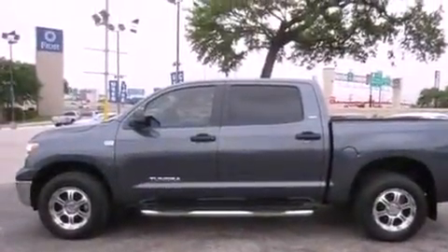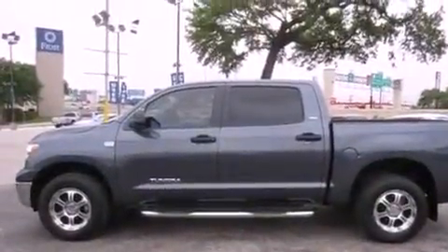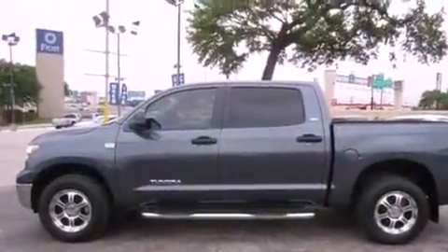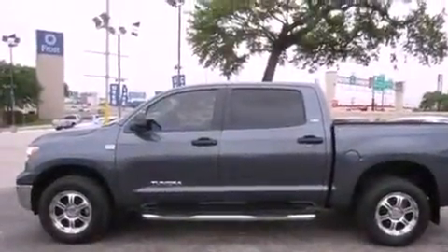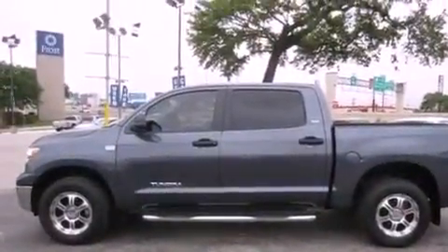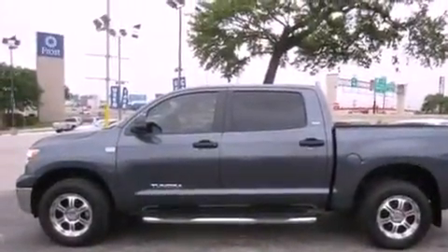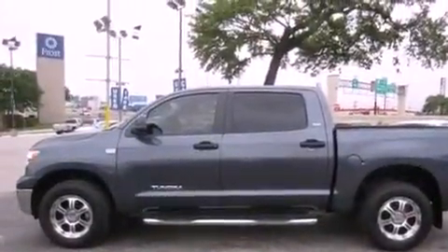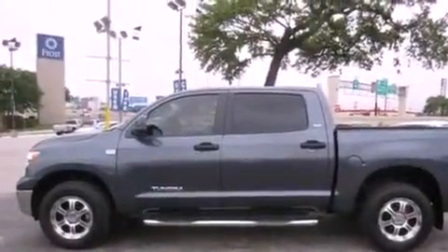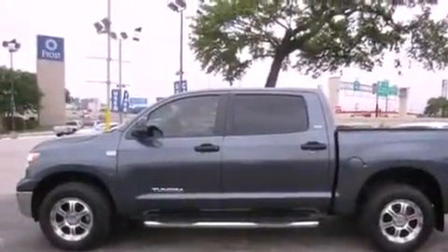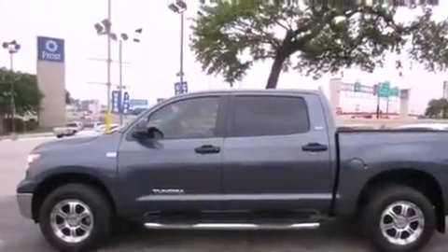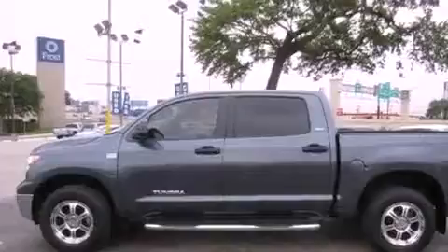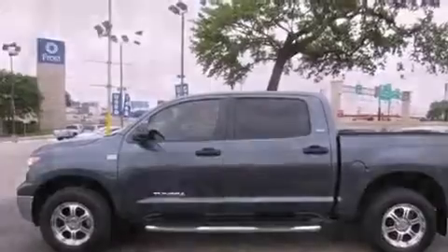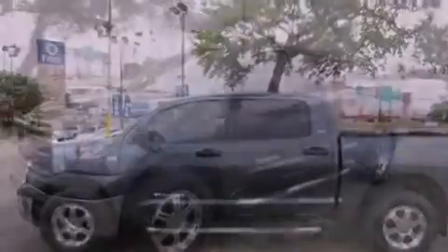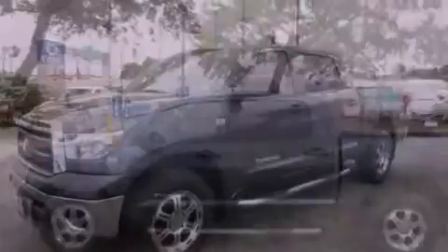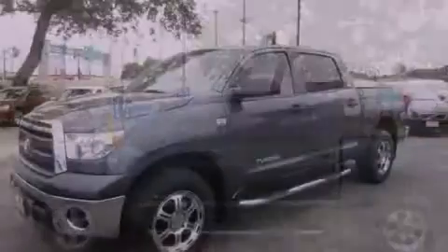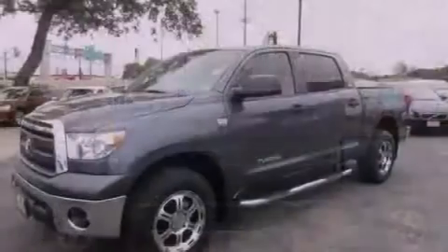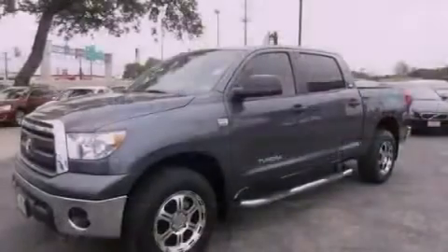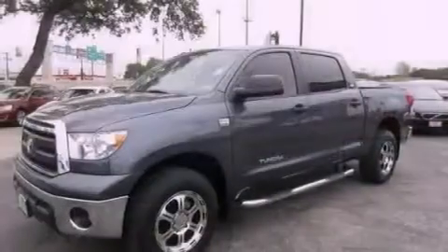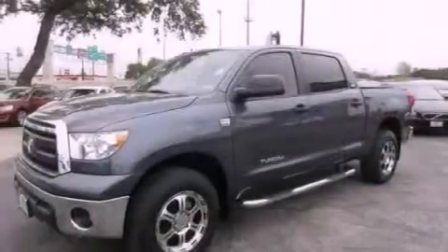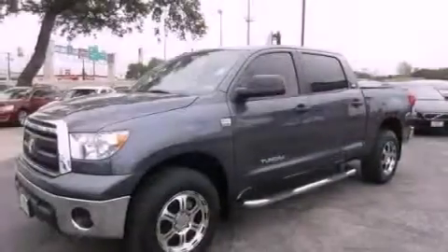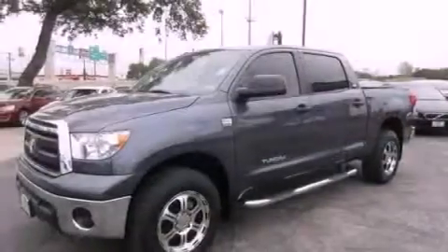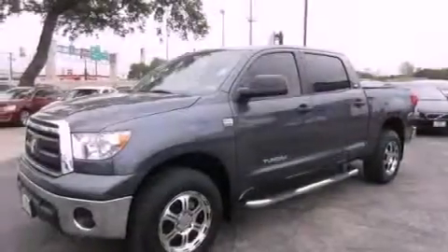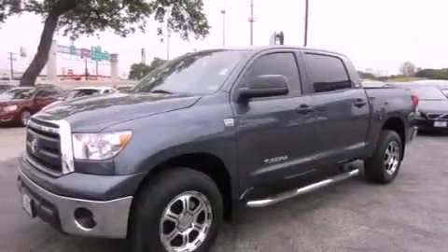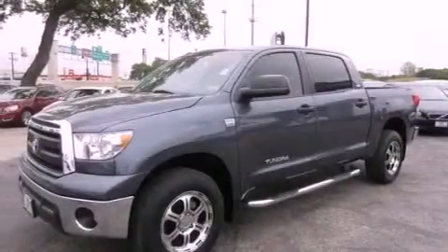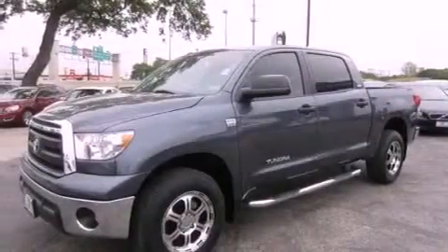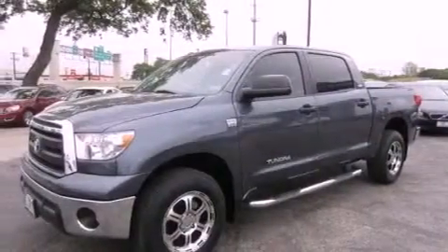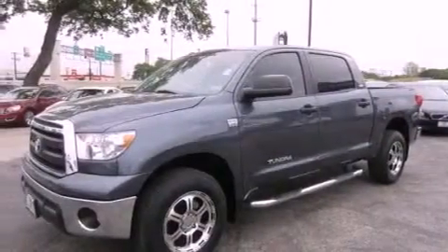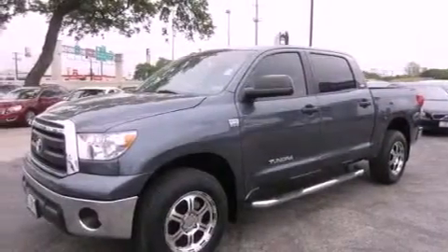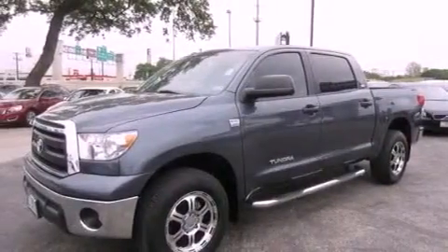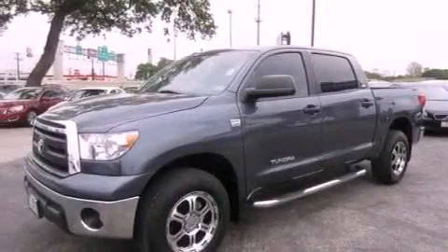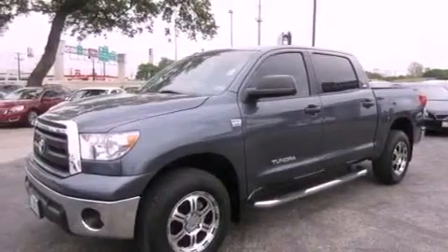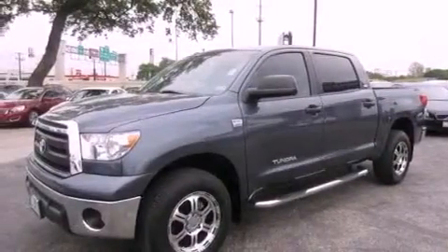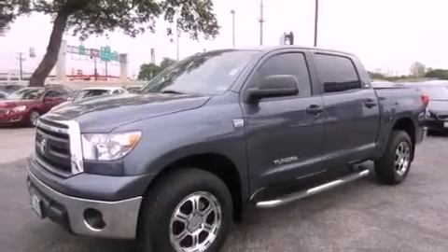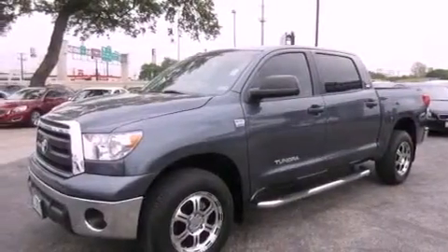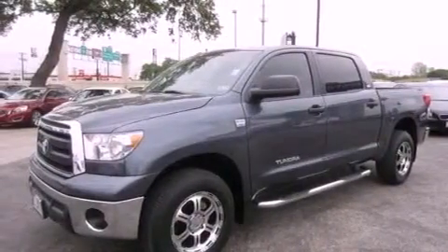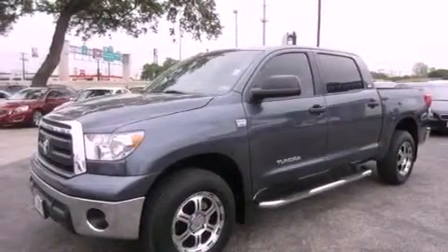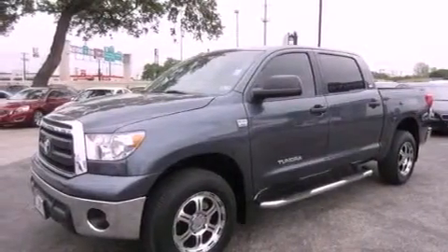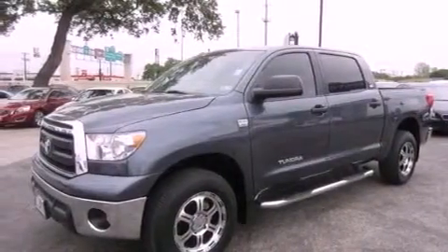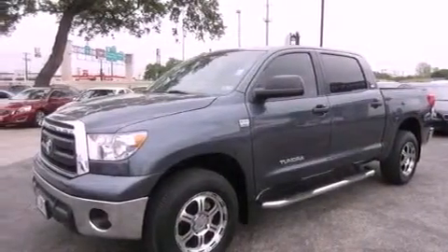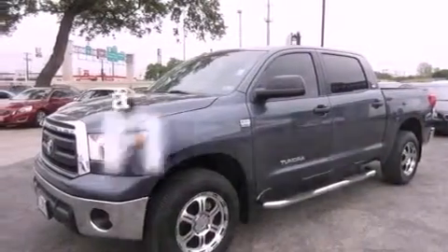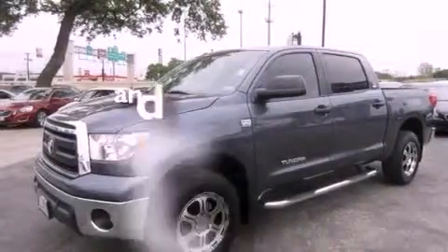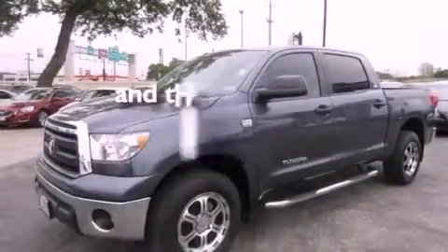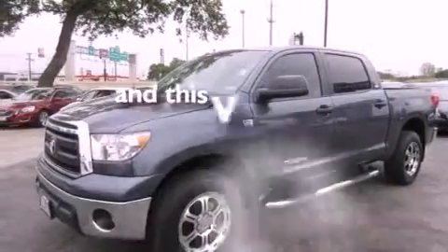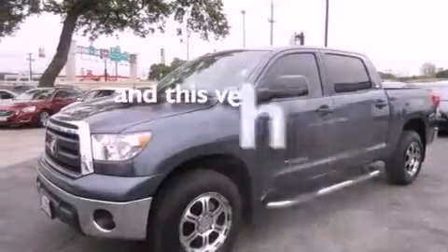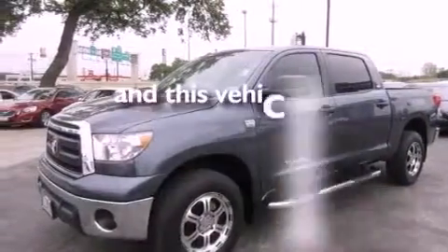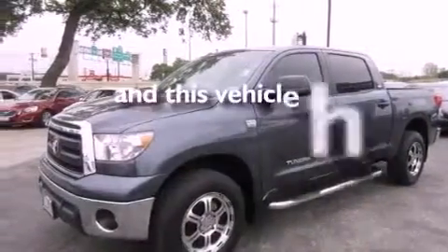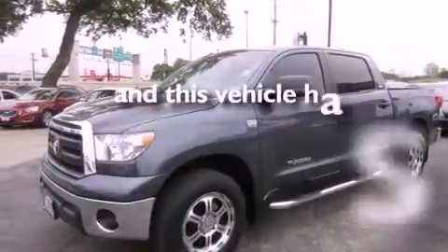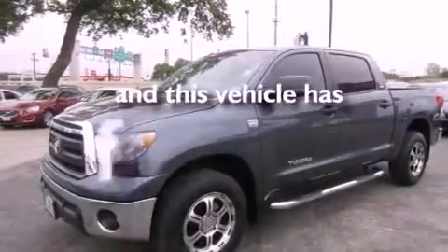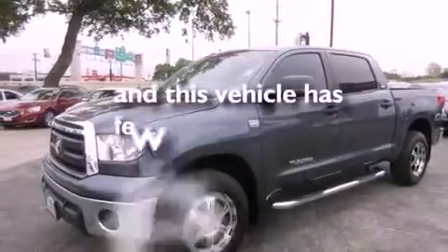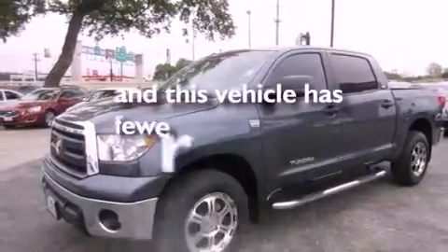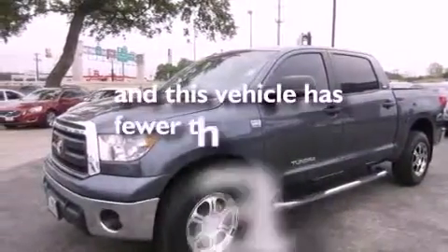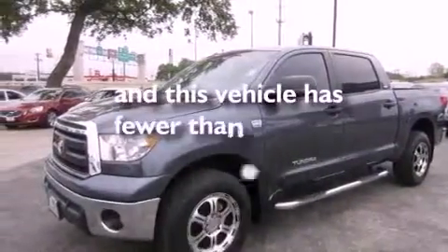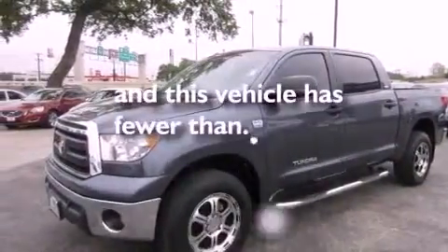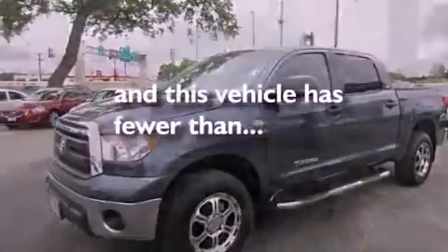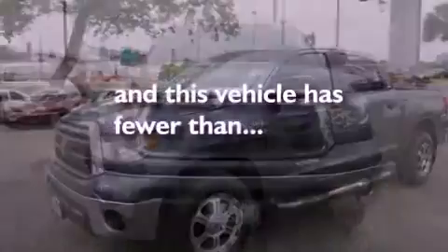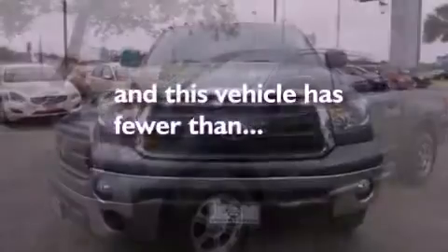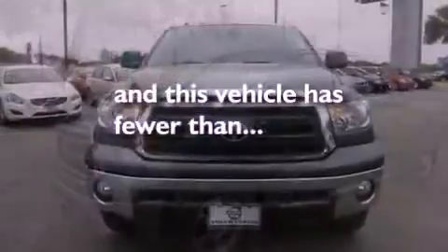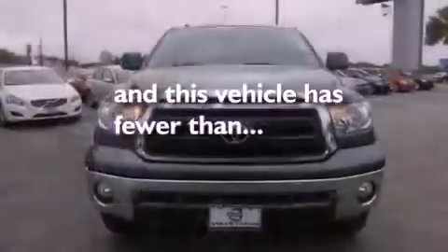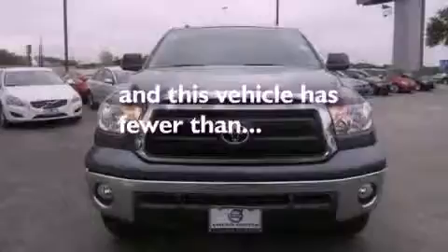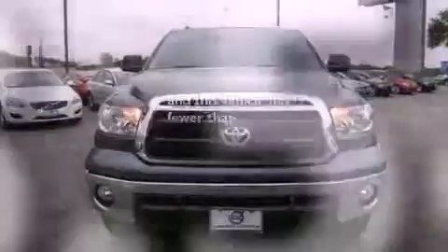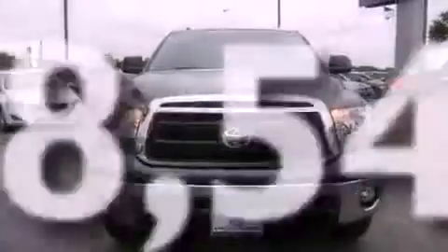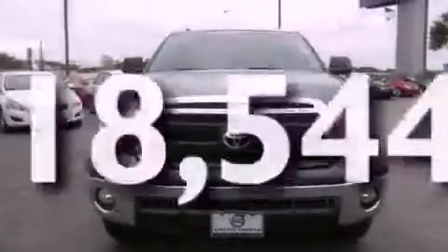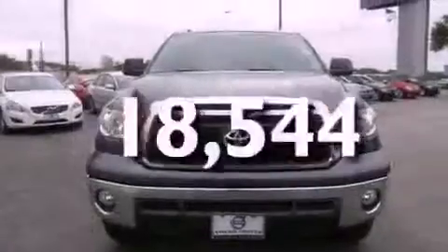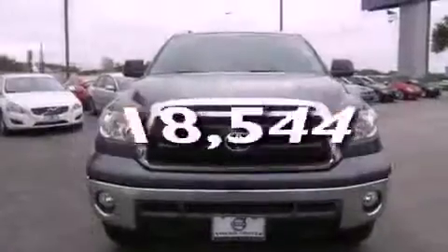Air conditioning, cruise control, full power accessories. And this vehicle has fewer than 19,000 miles on the odometer.